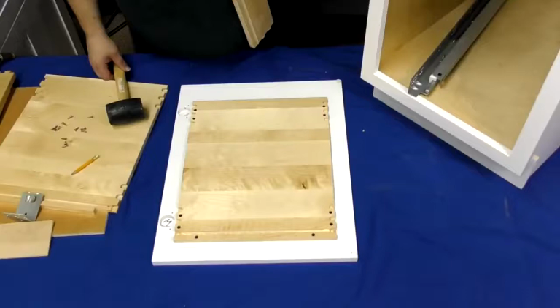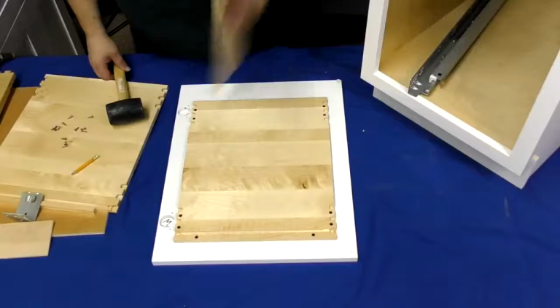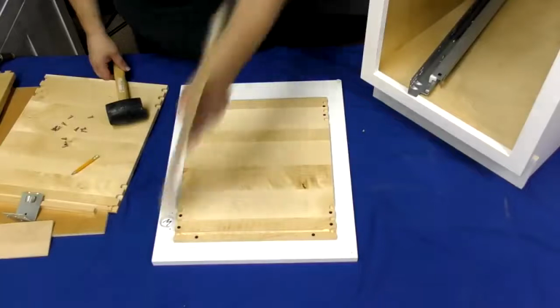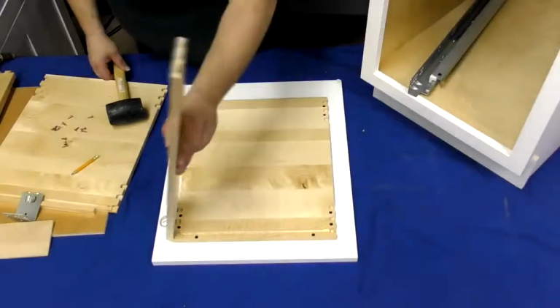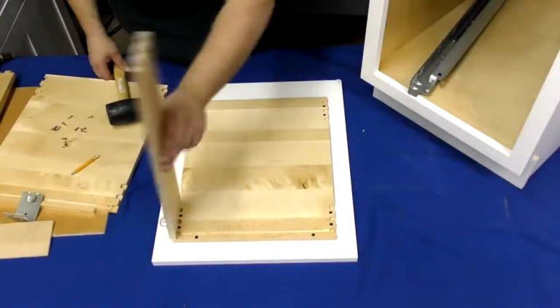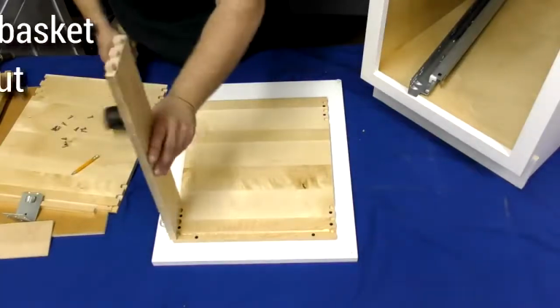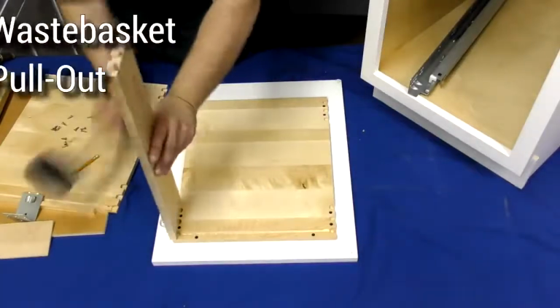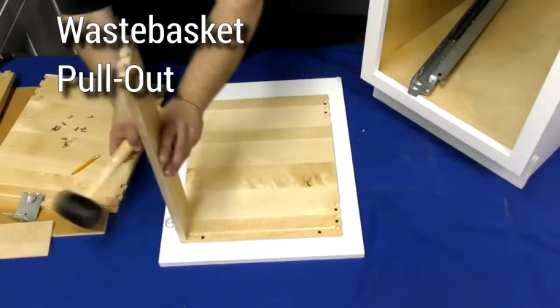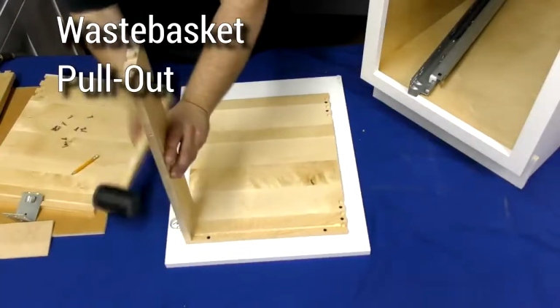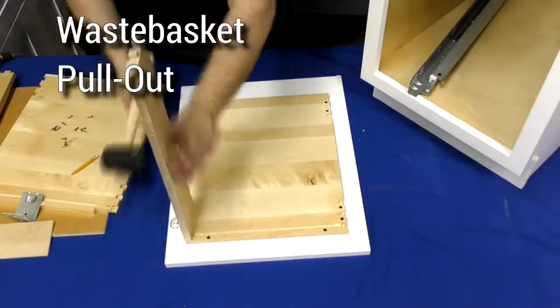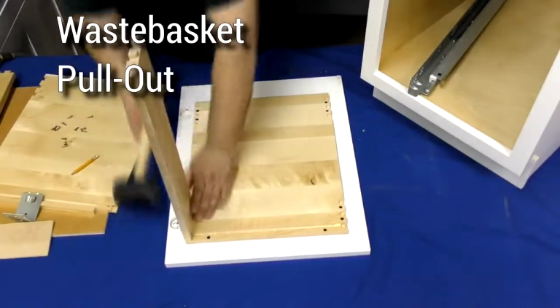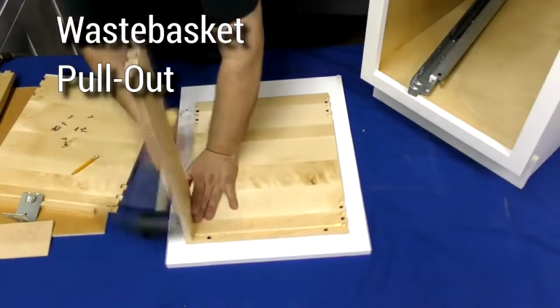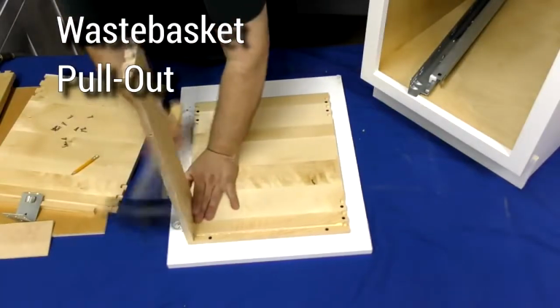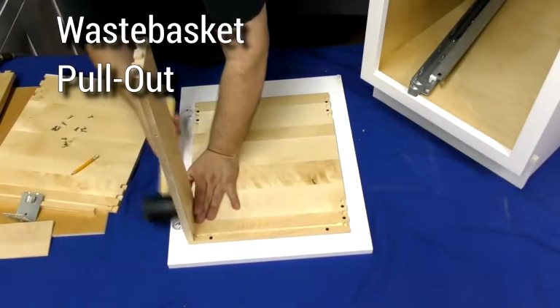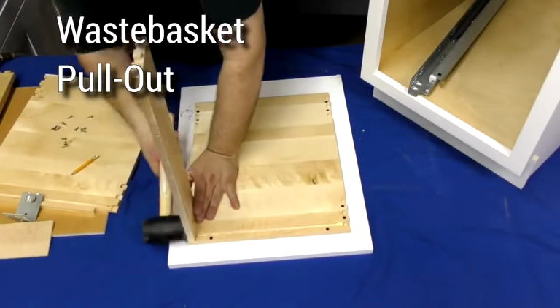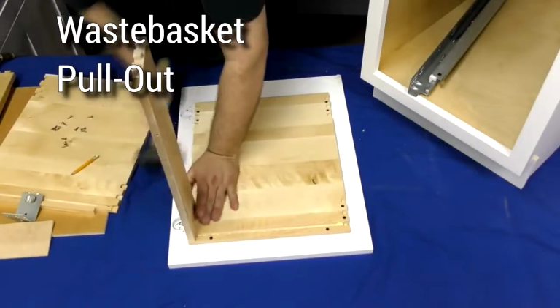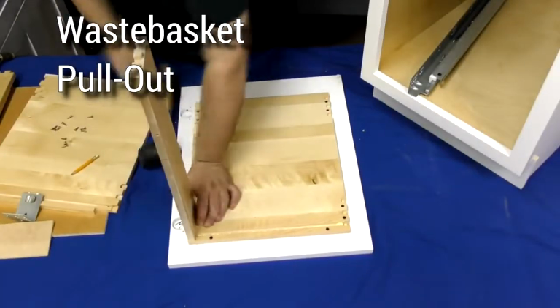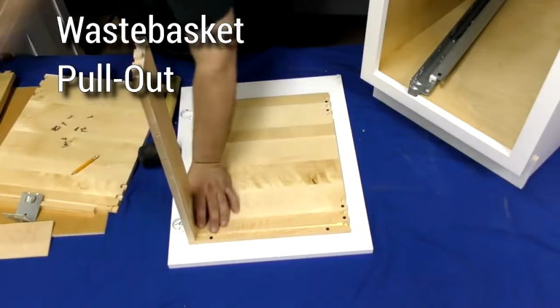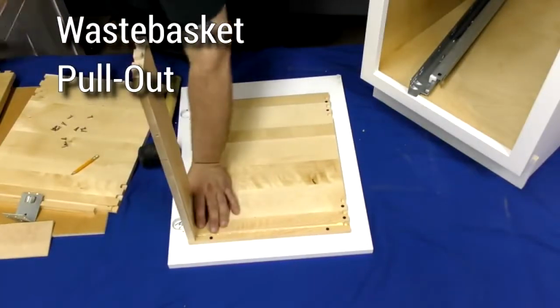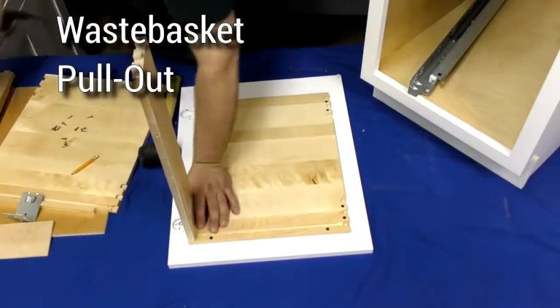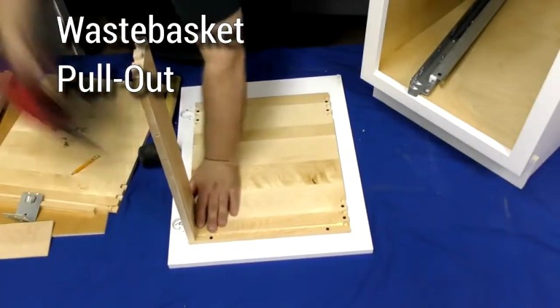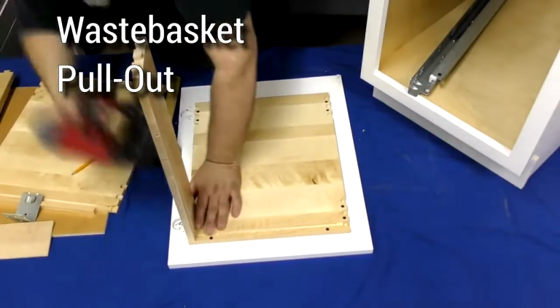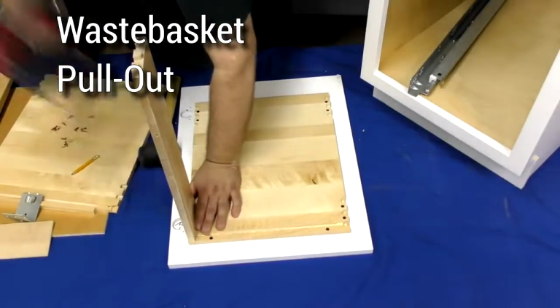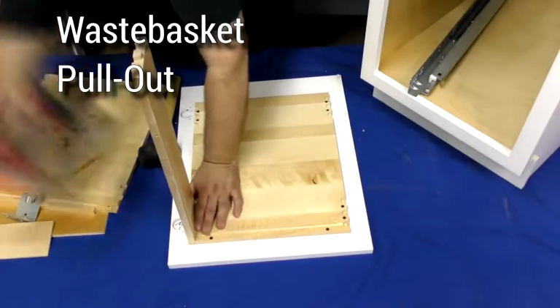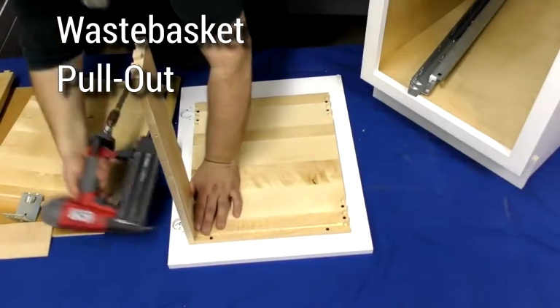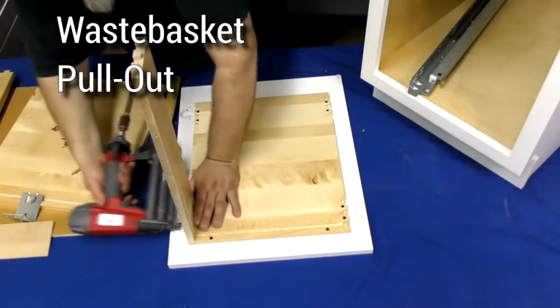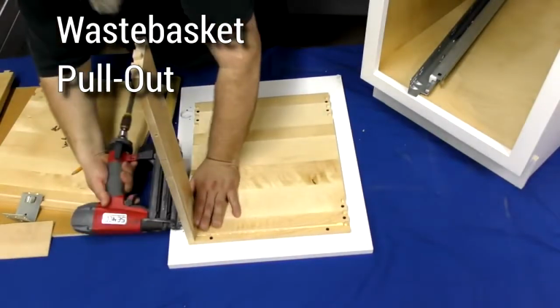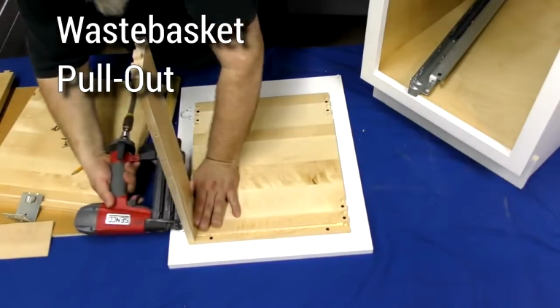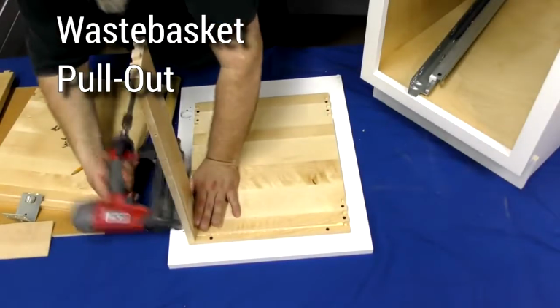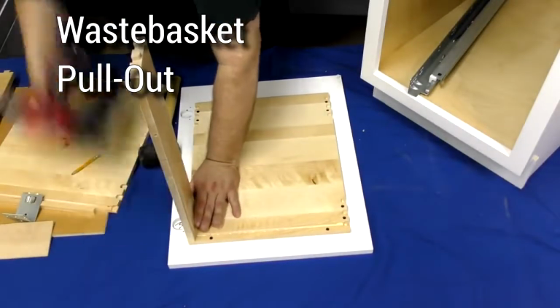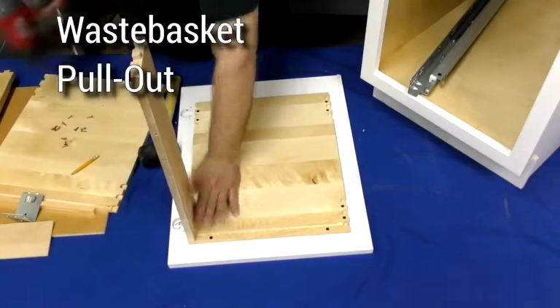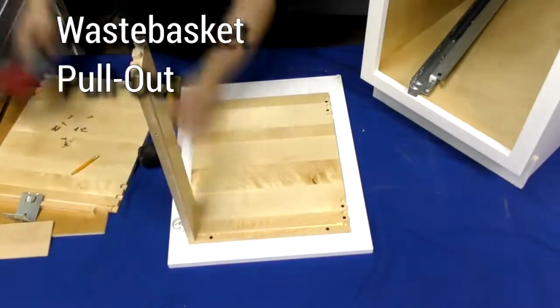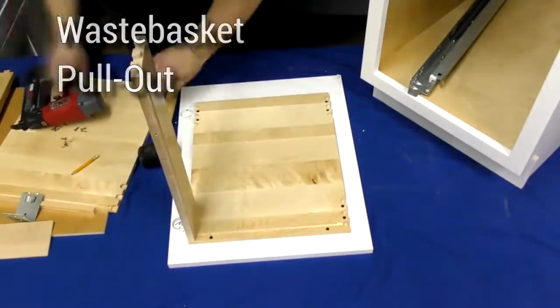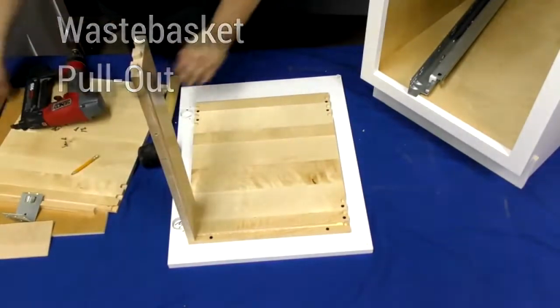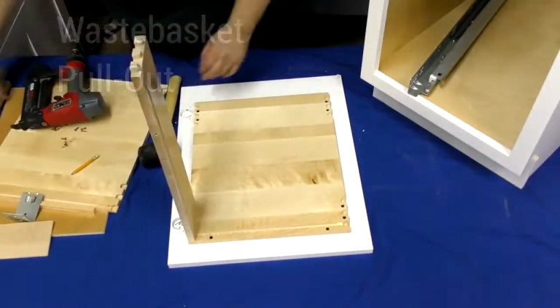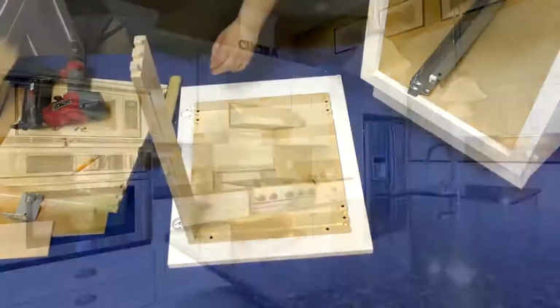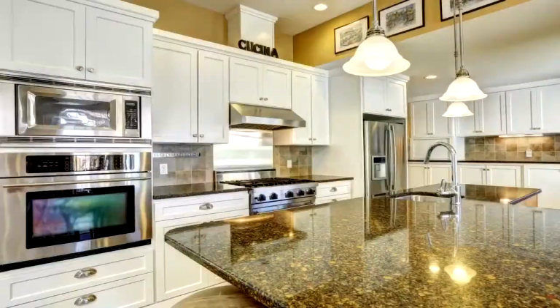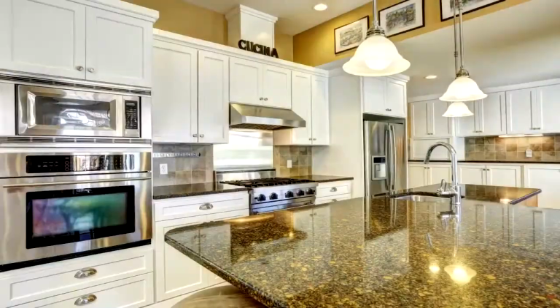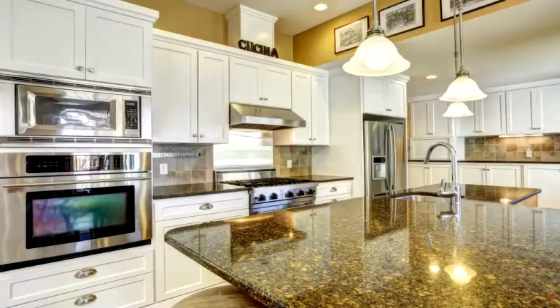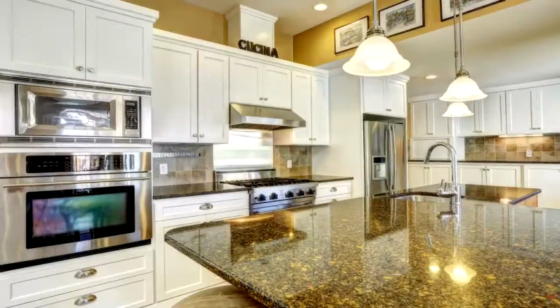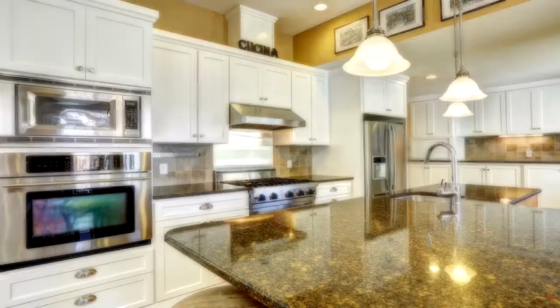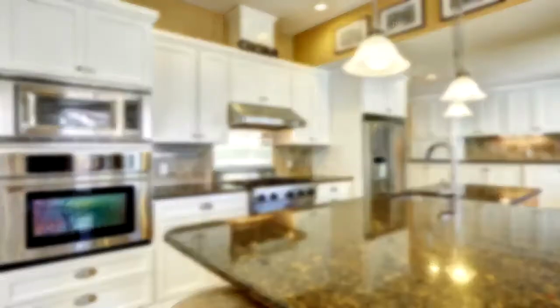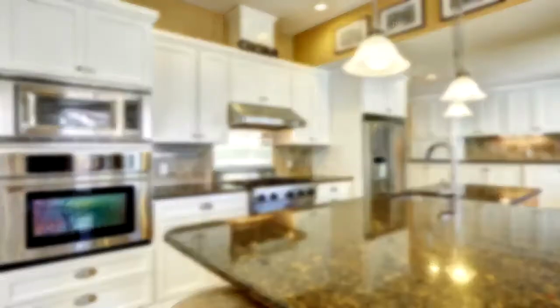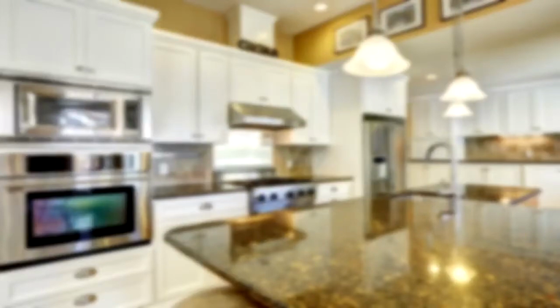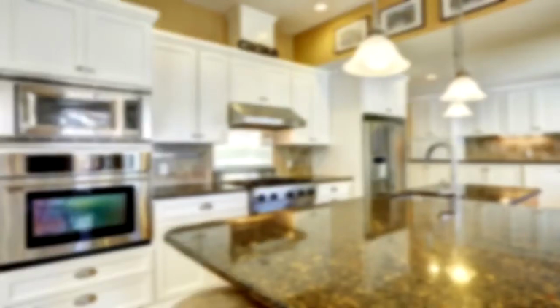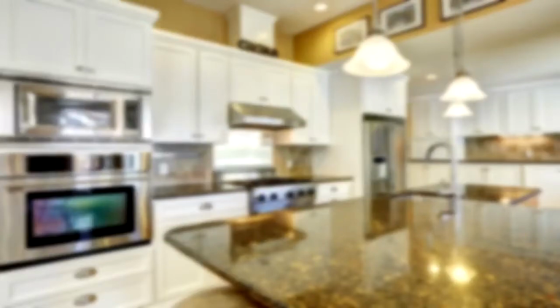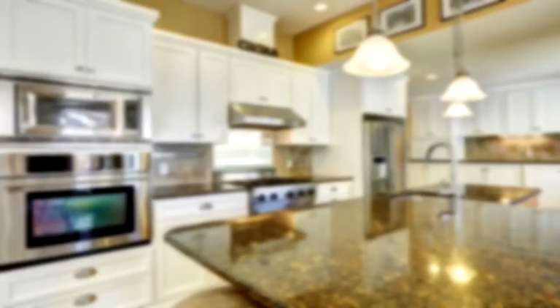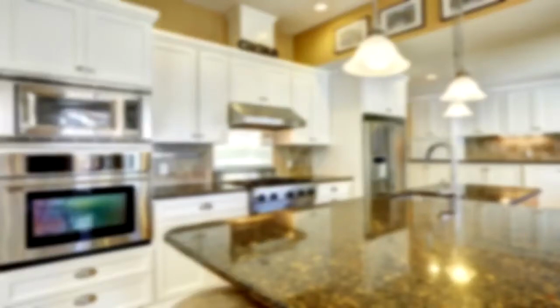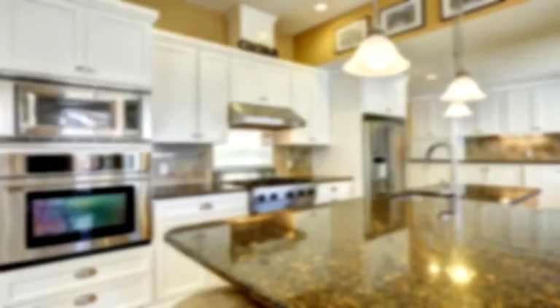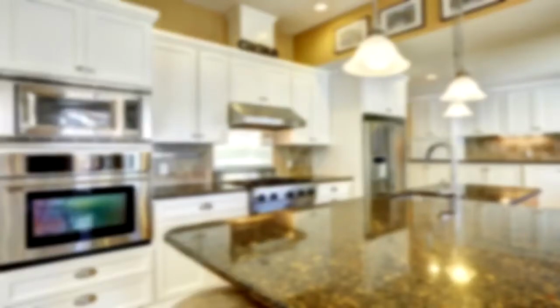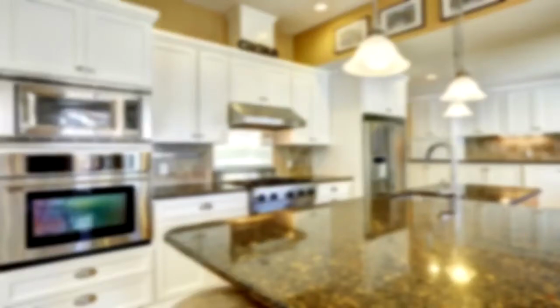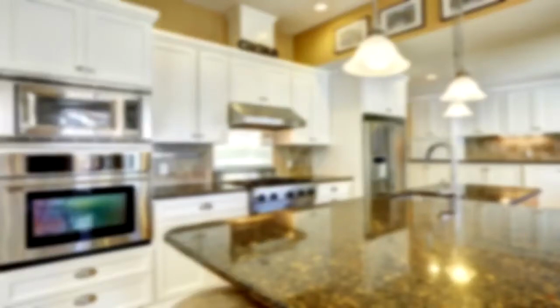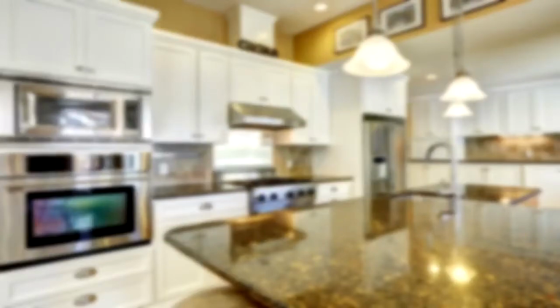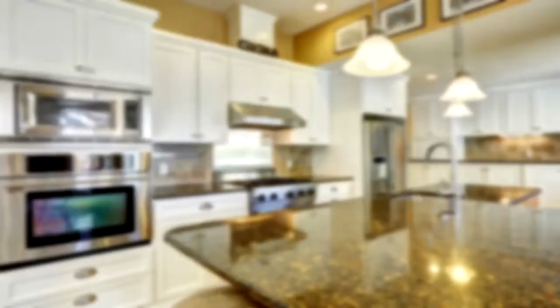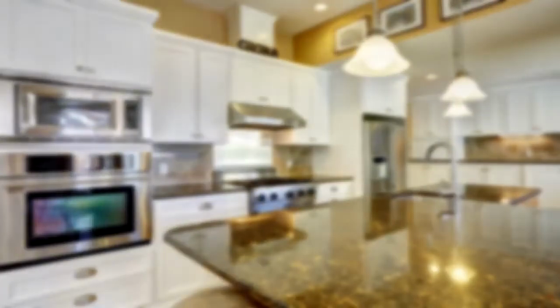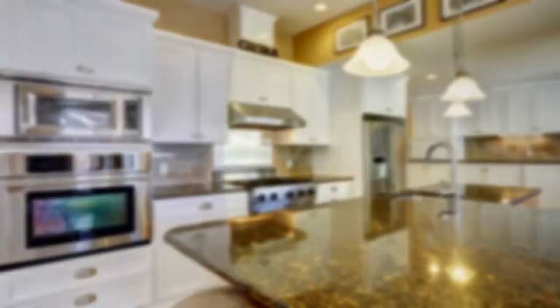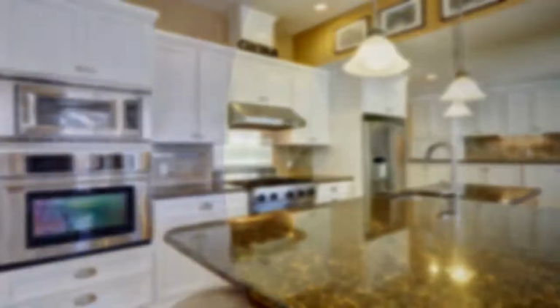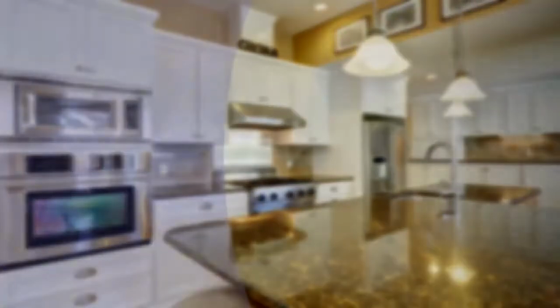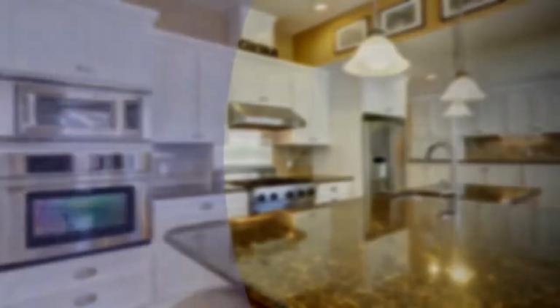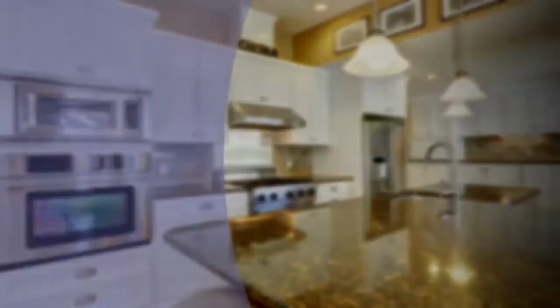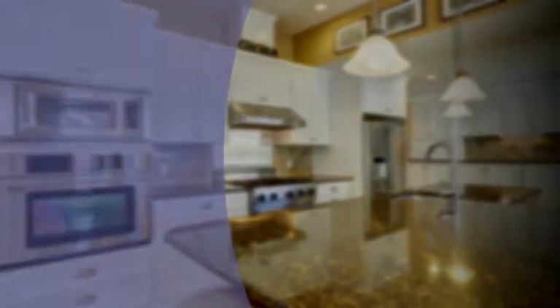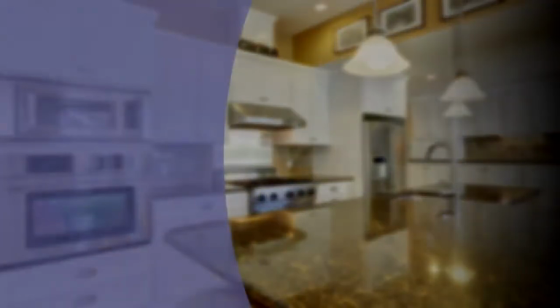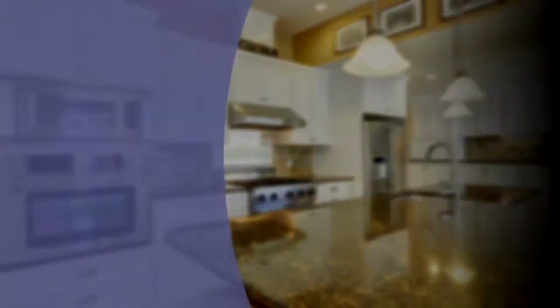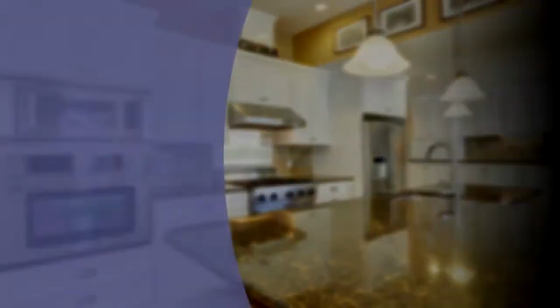In this video, you will learn how to assemble a wastebasket pullout. To assemble this cabinet, you will need the following tools and supplies.